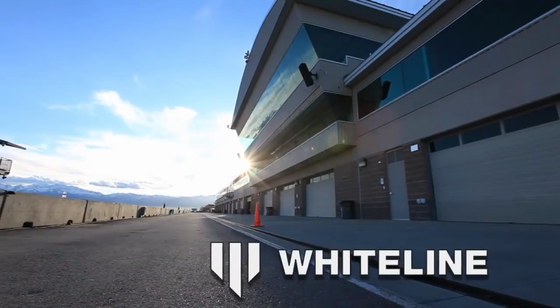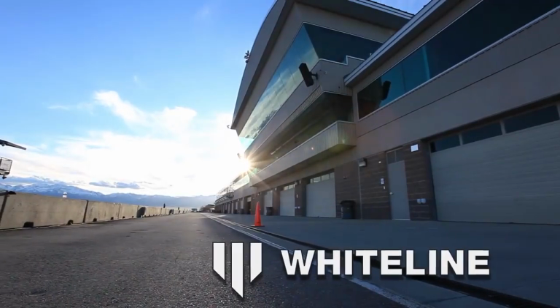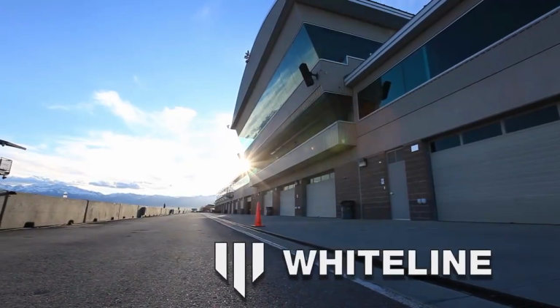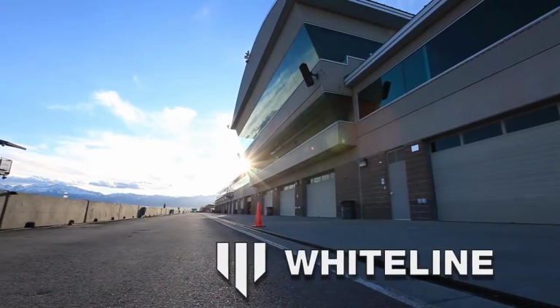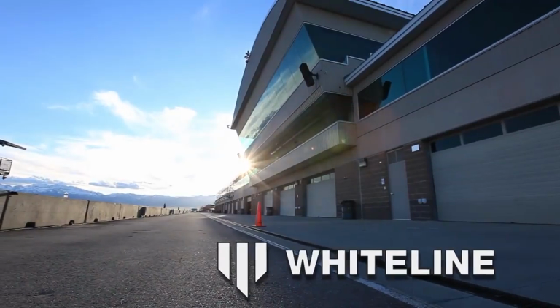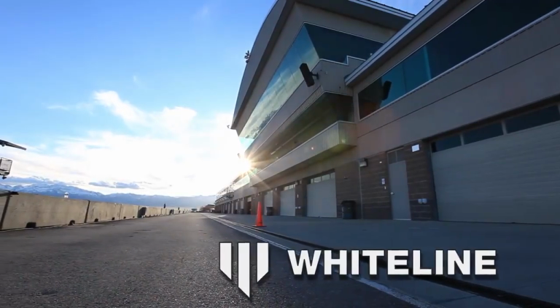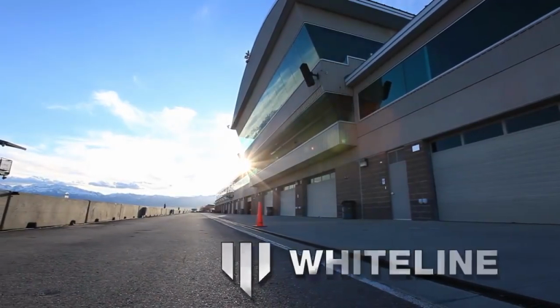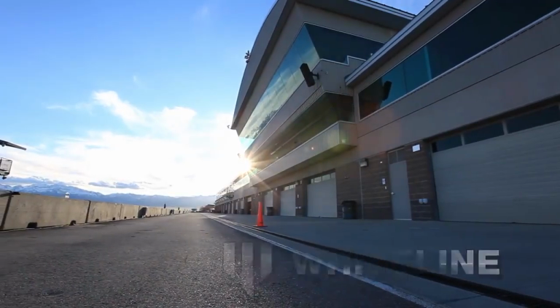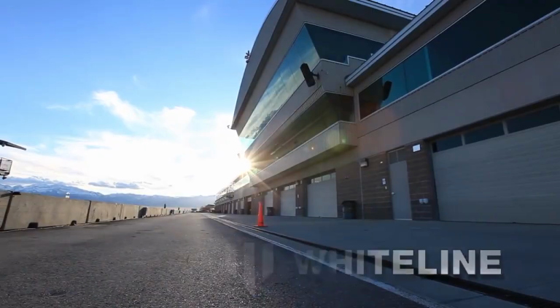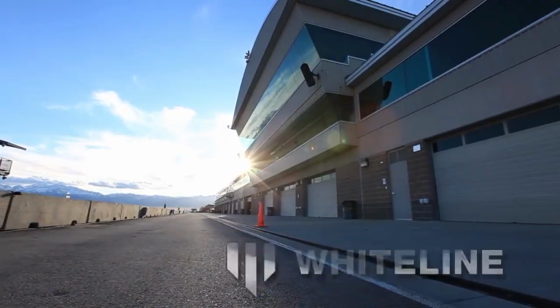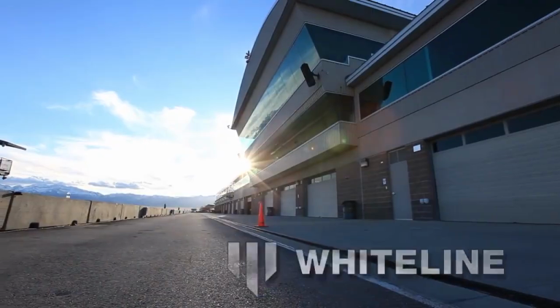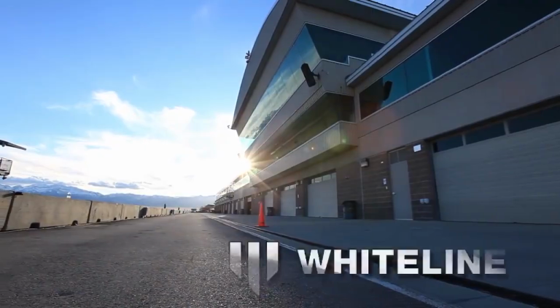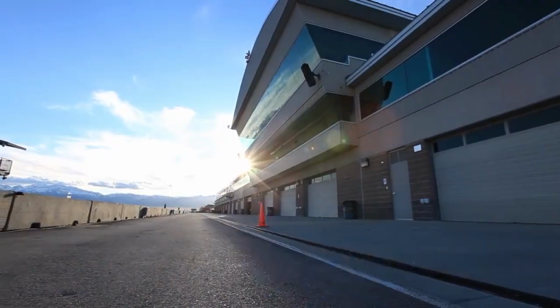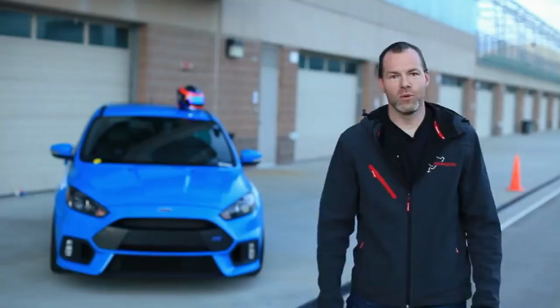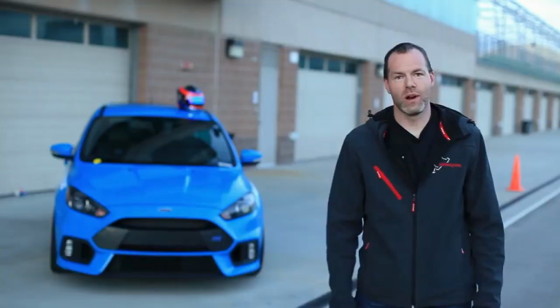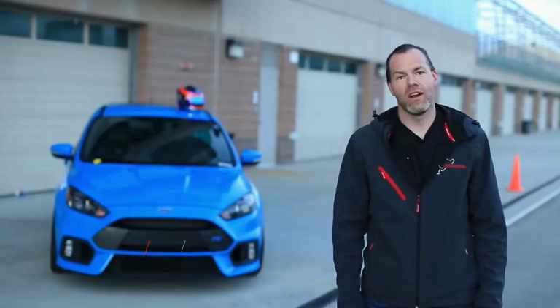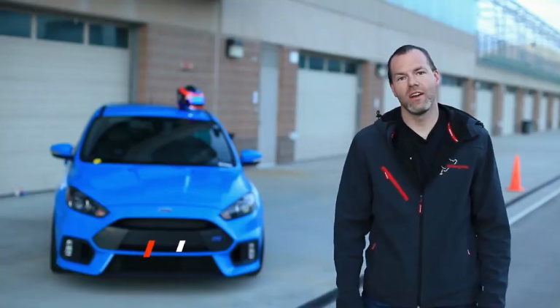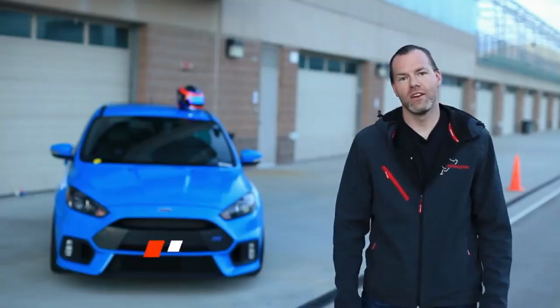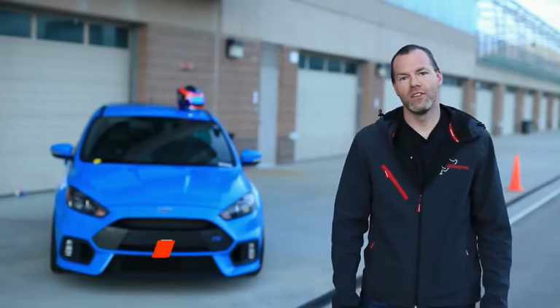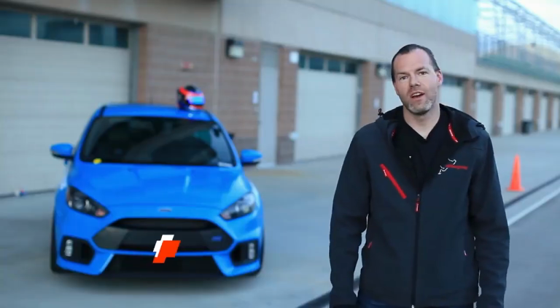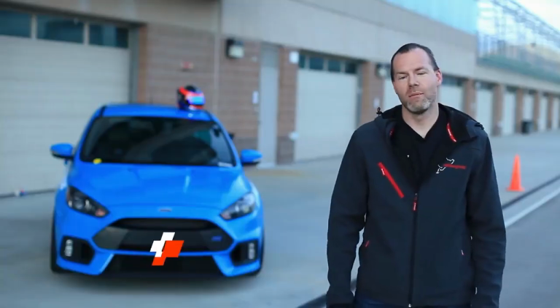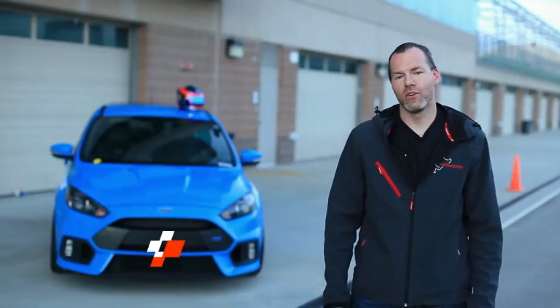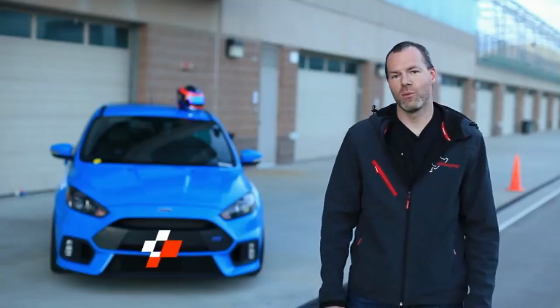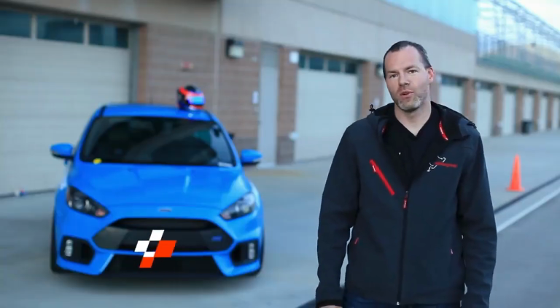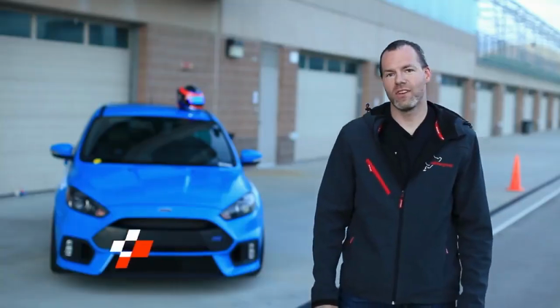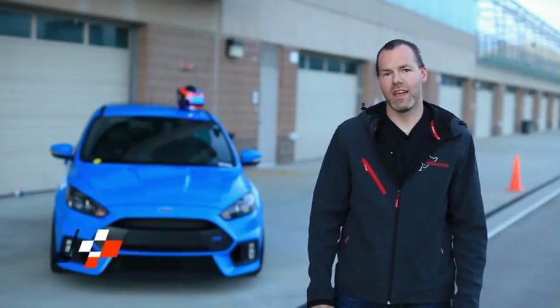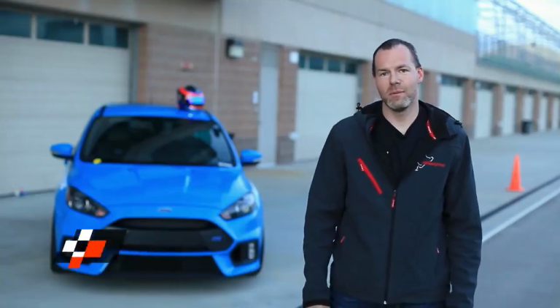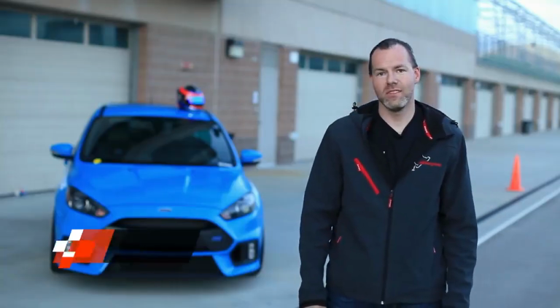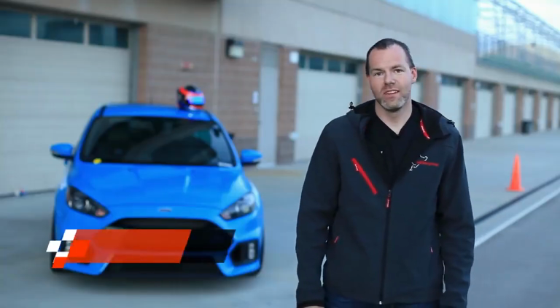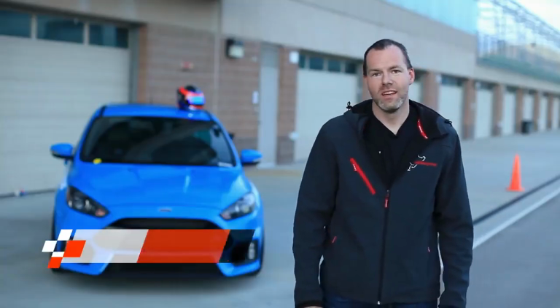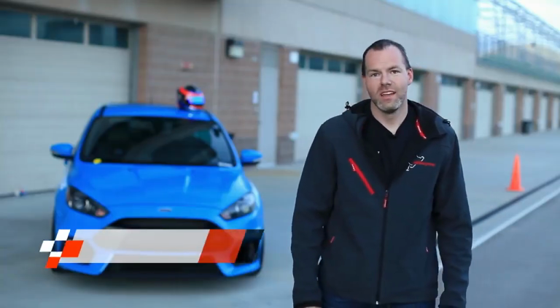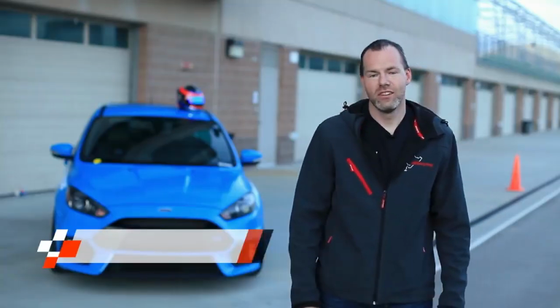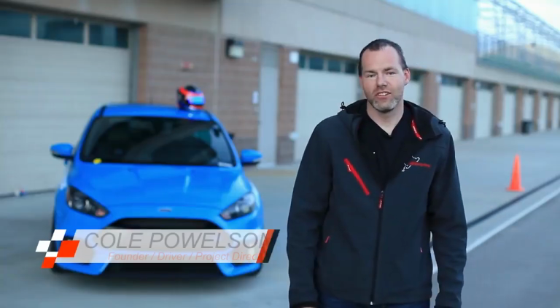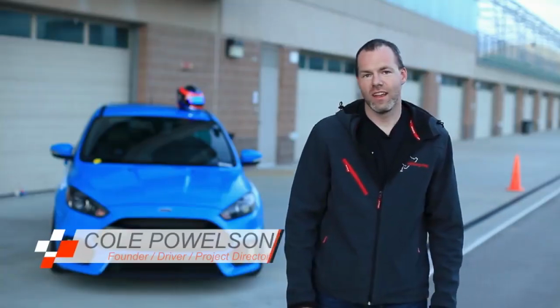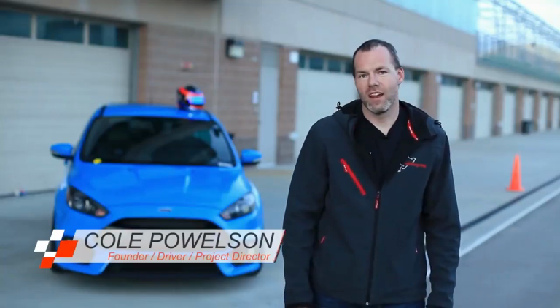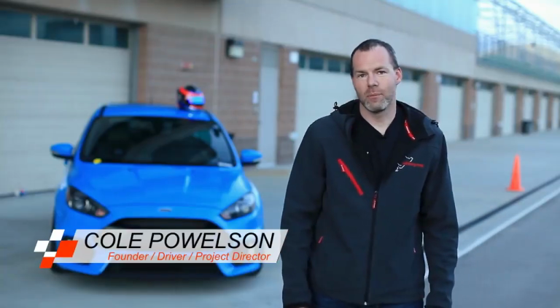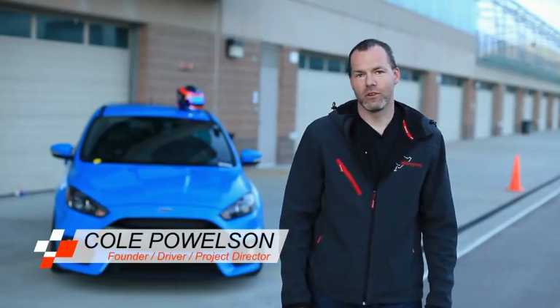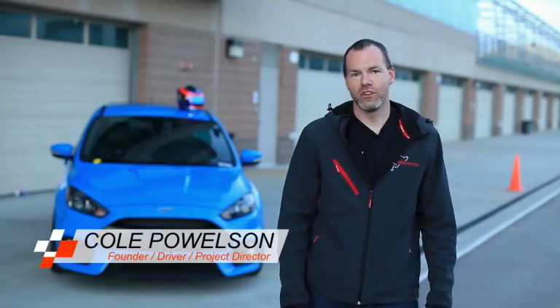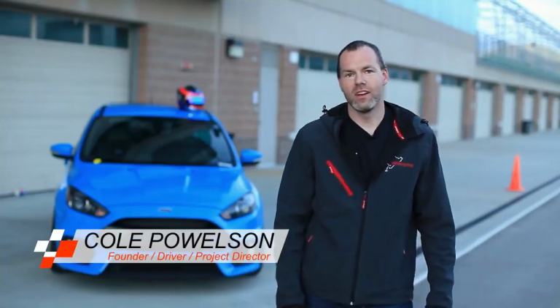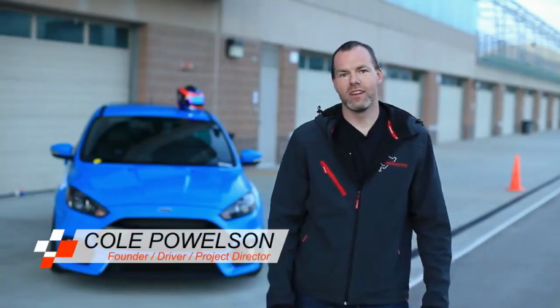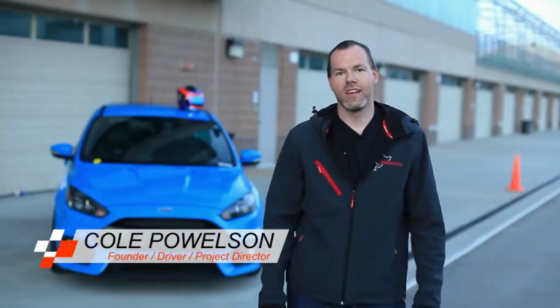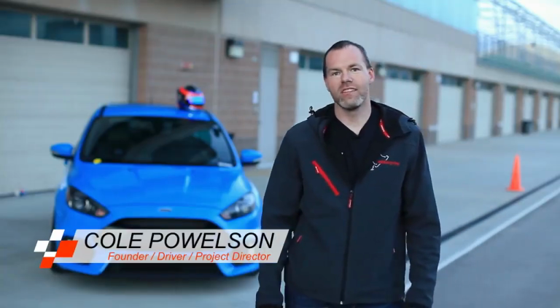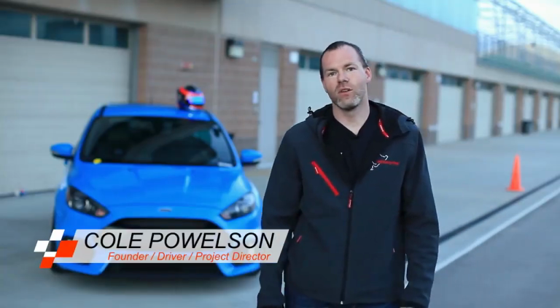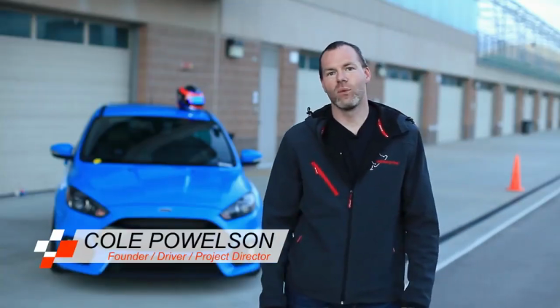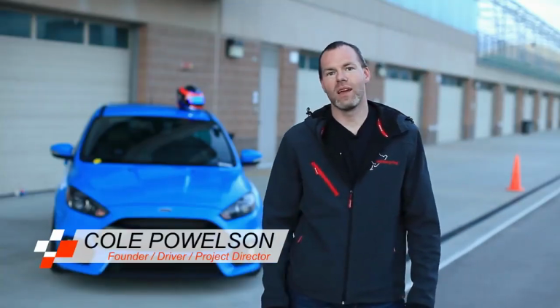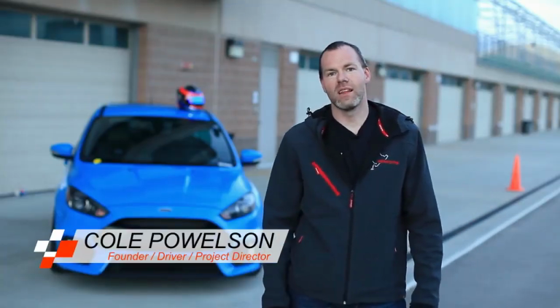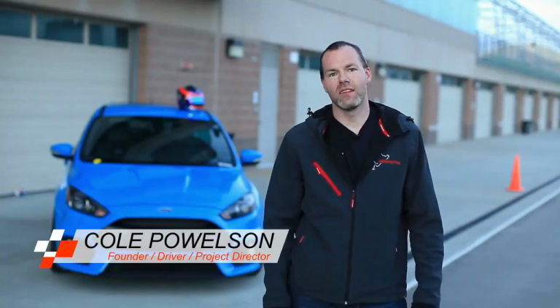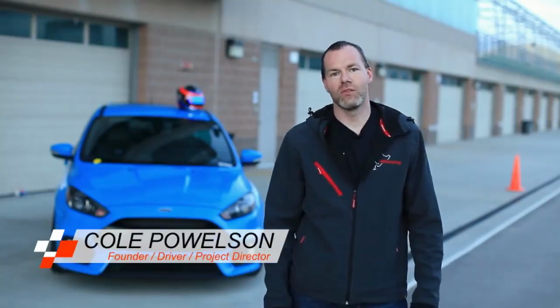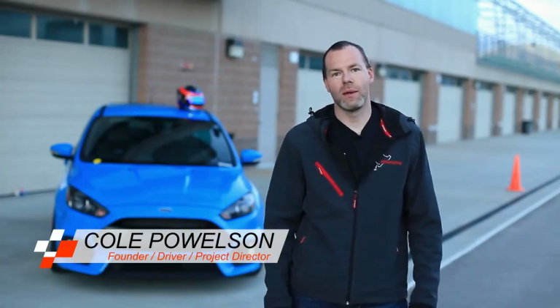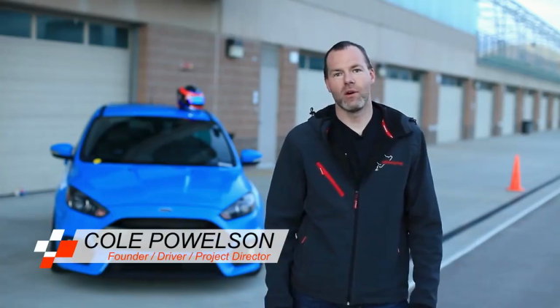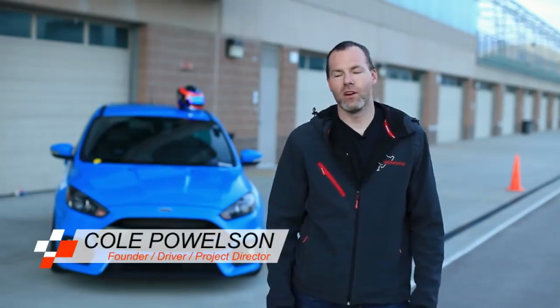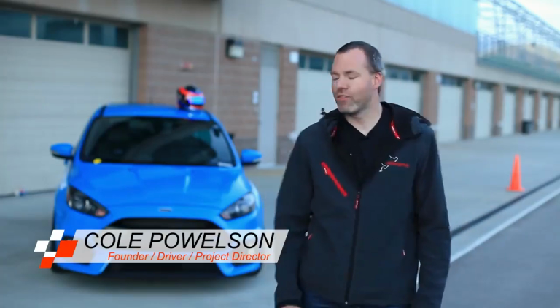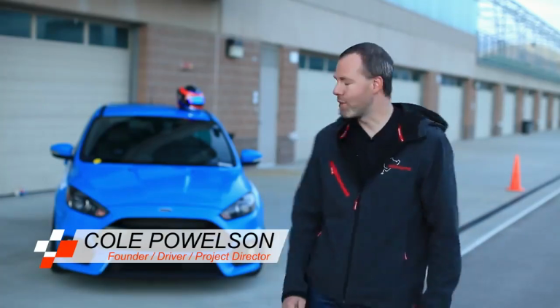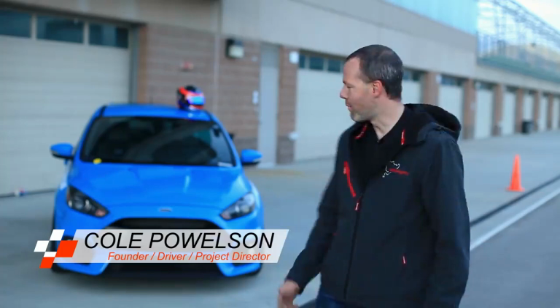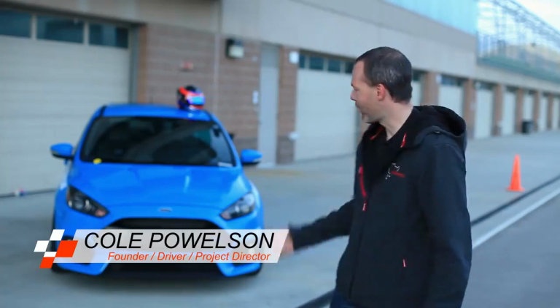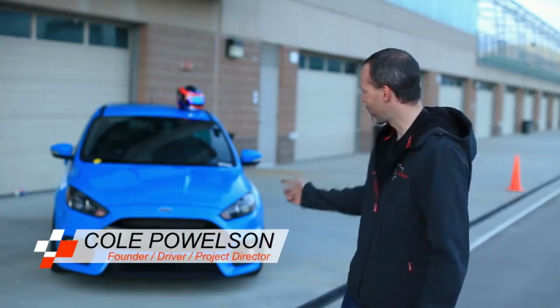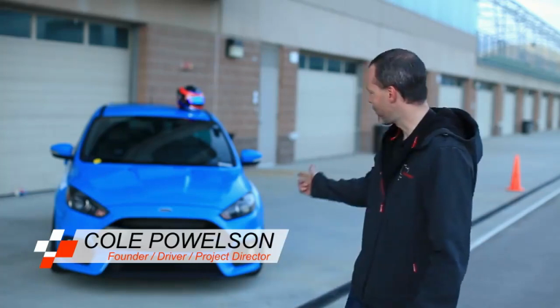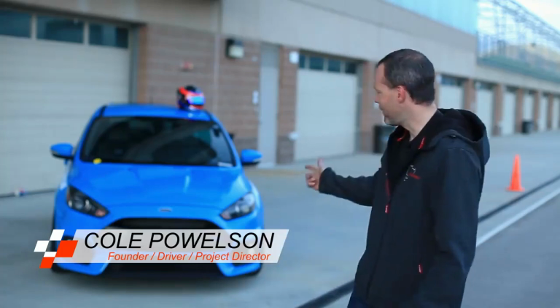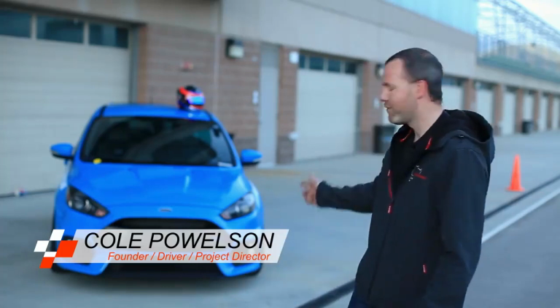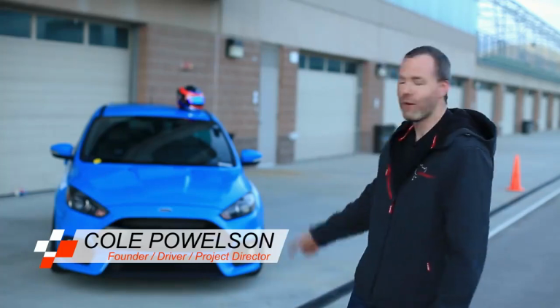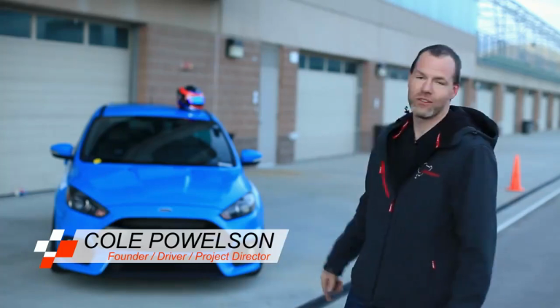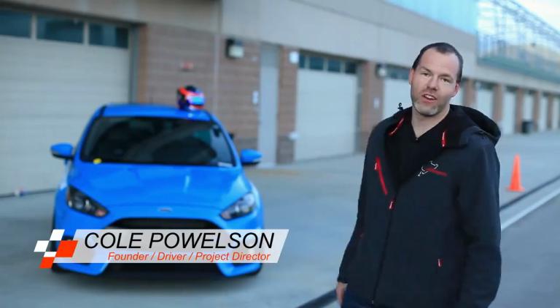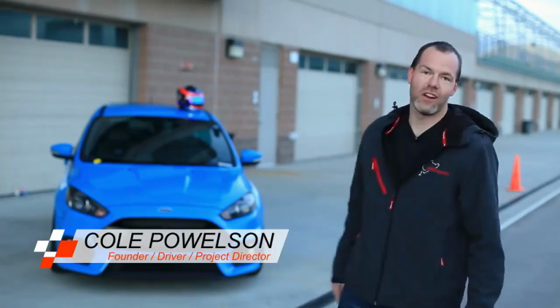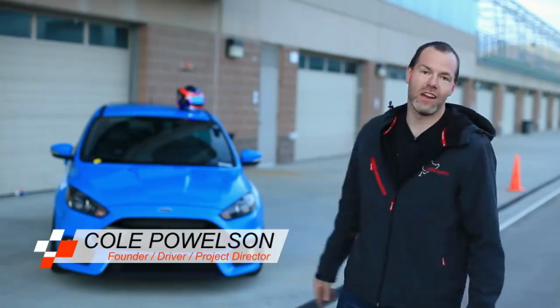Hi, I'm Cole with Life Motorsport. We're out here at Utah Motorsports Campus, and we just had an opportunity to test the Whiteline sway bars for the Mark III Focus RS.